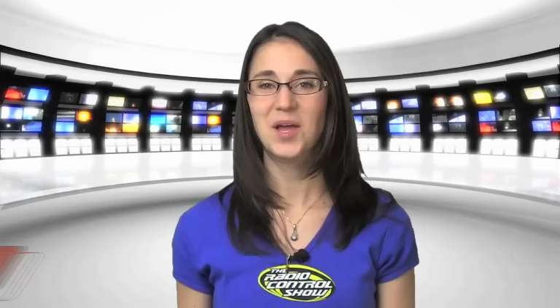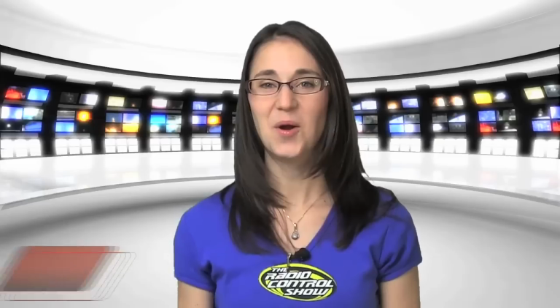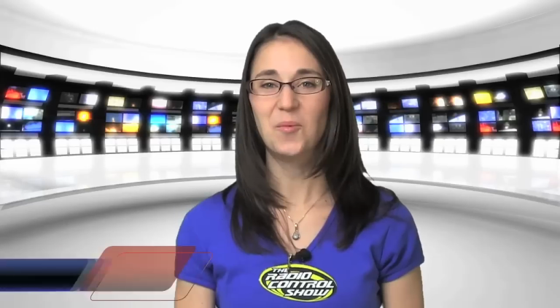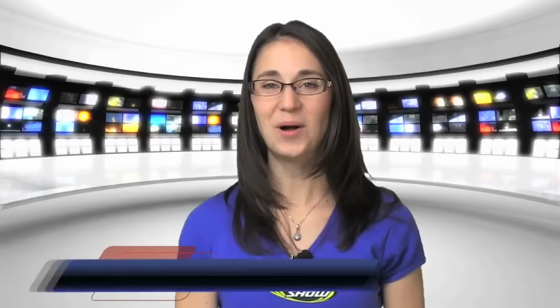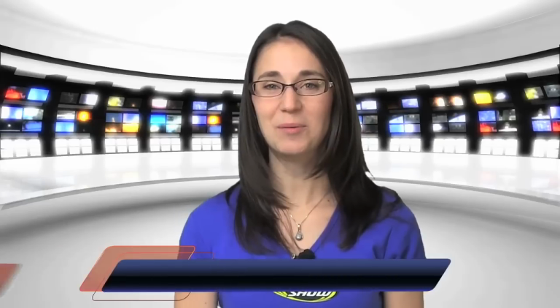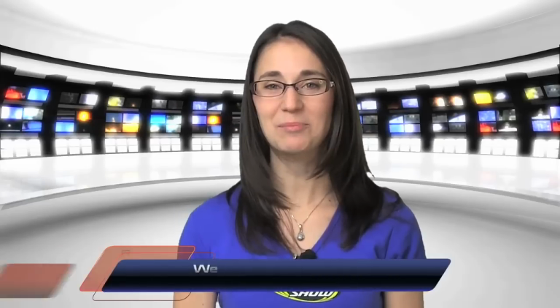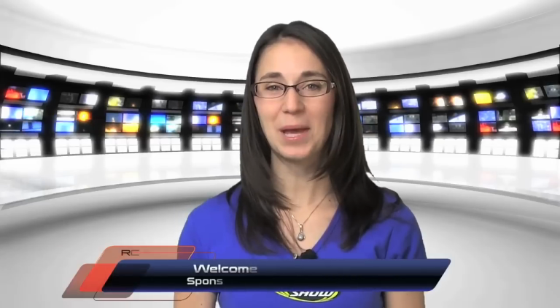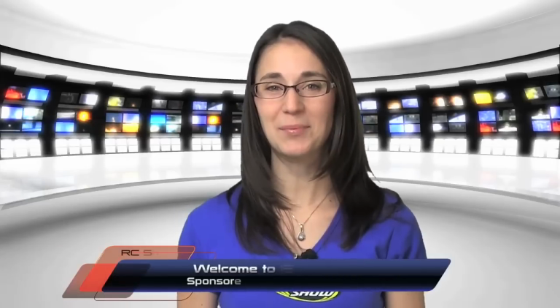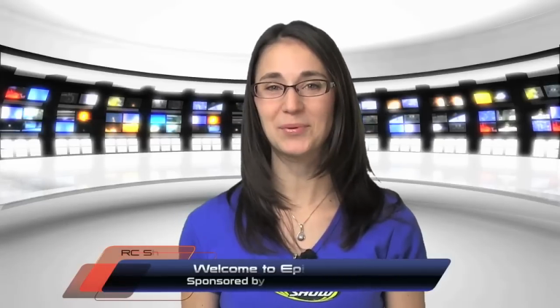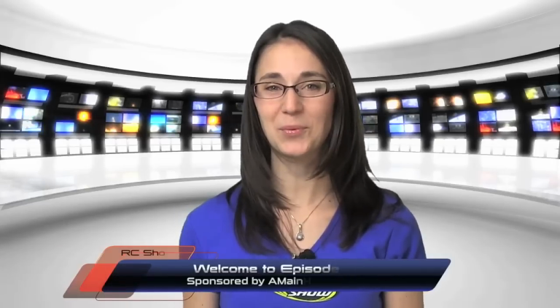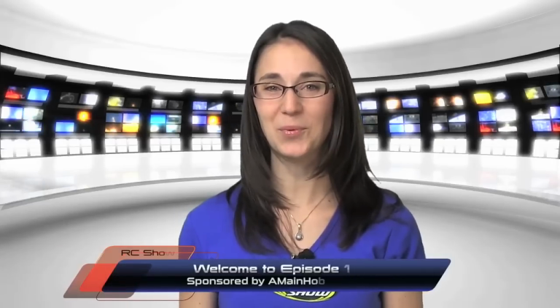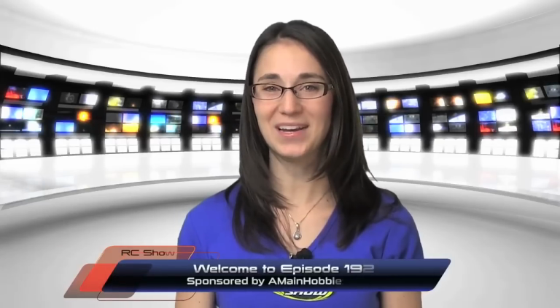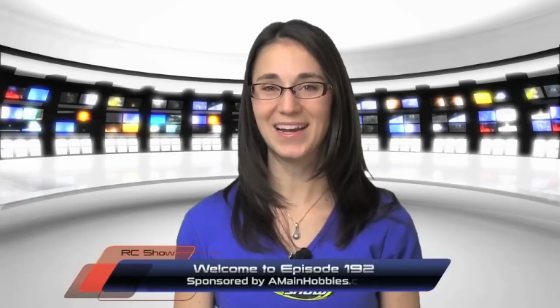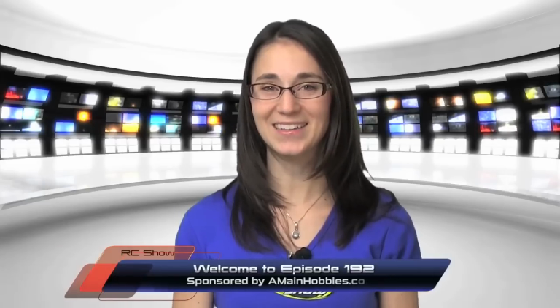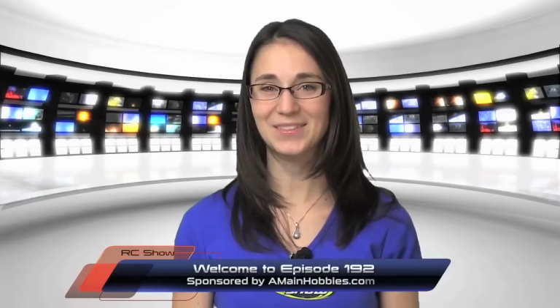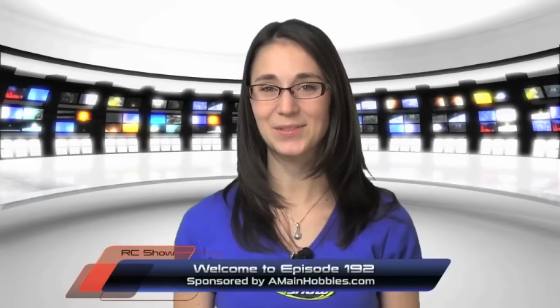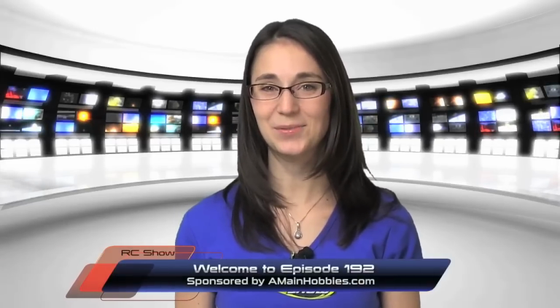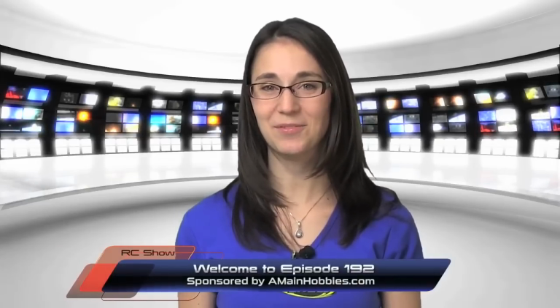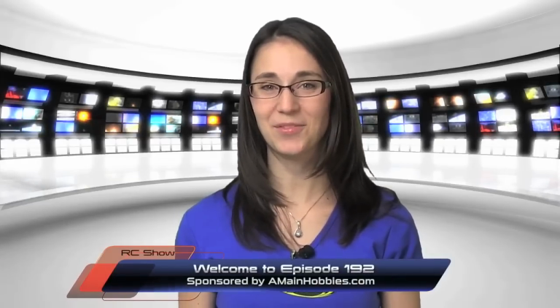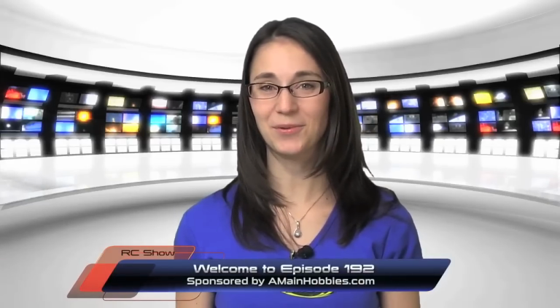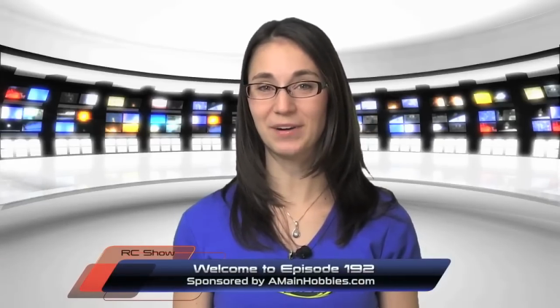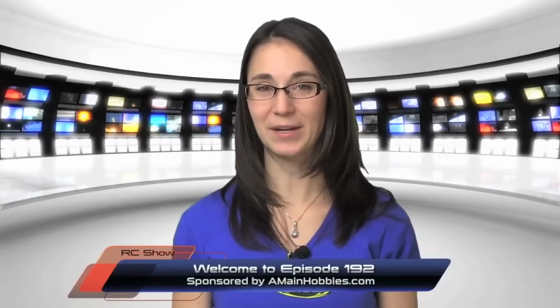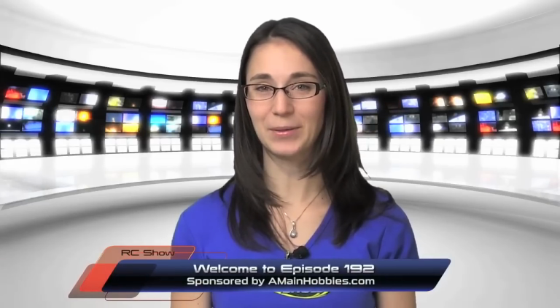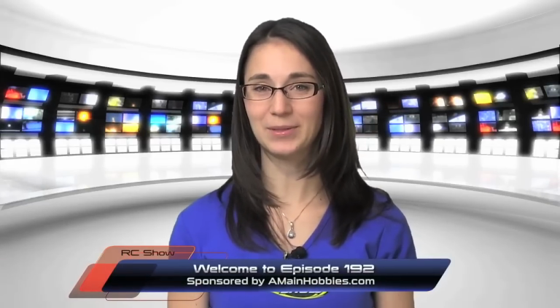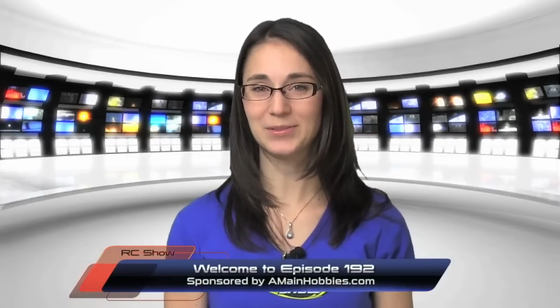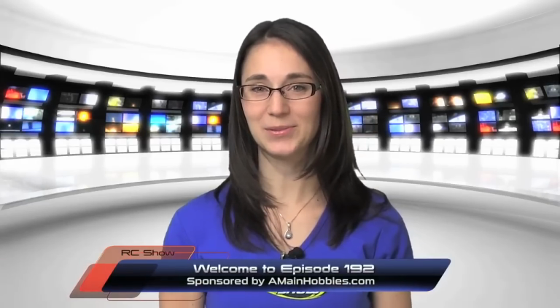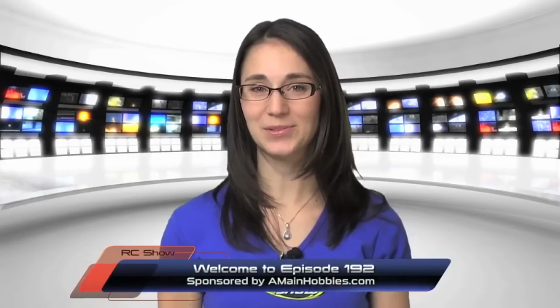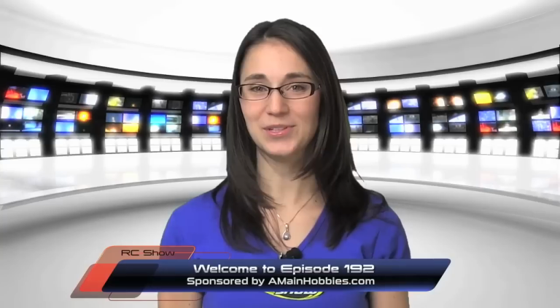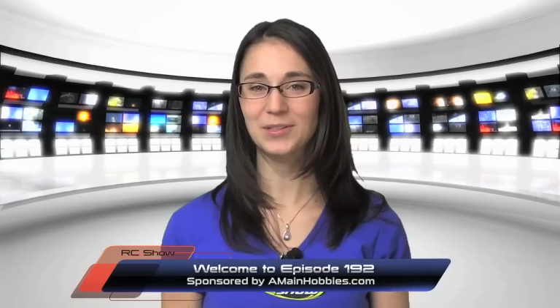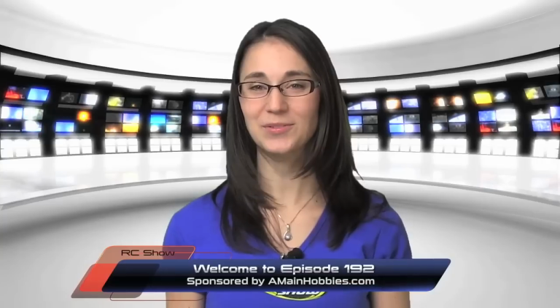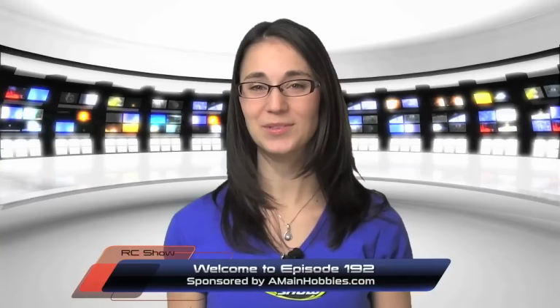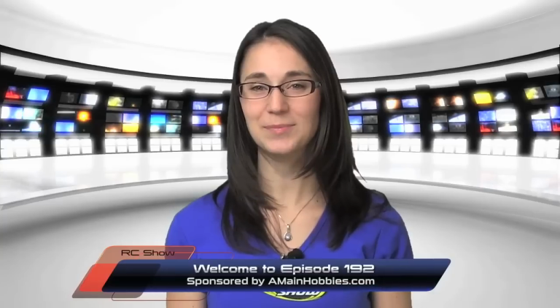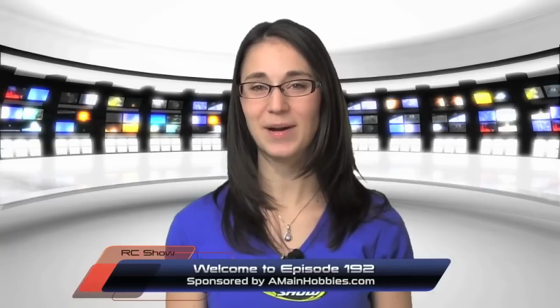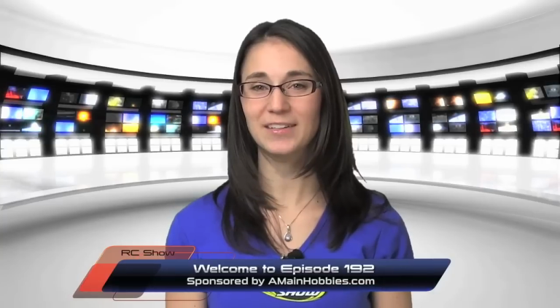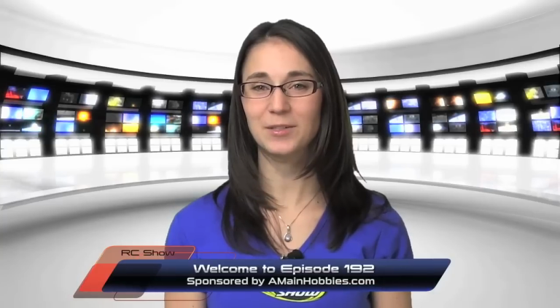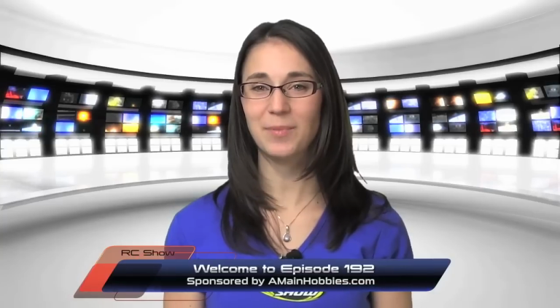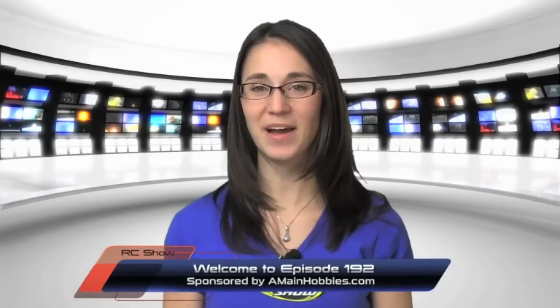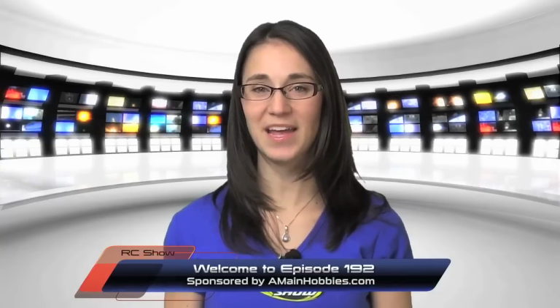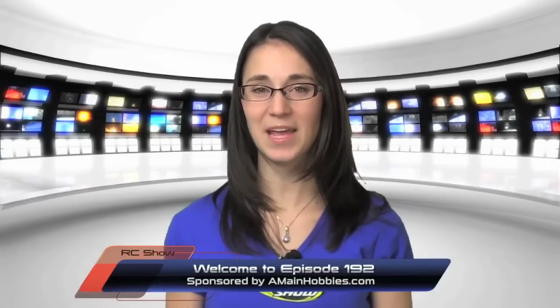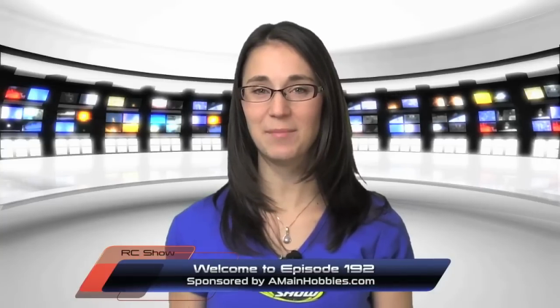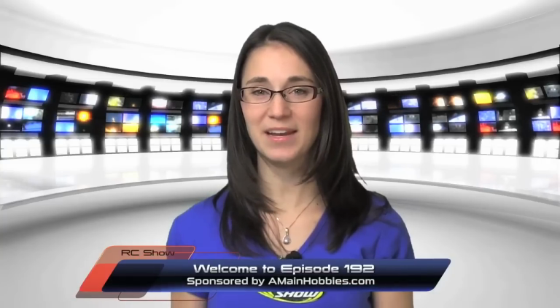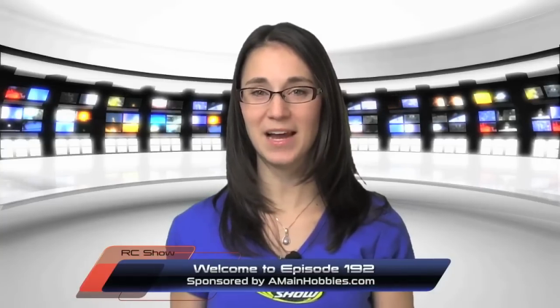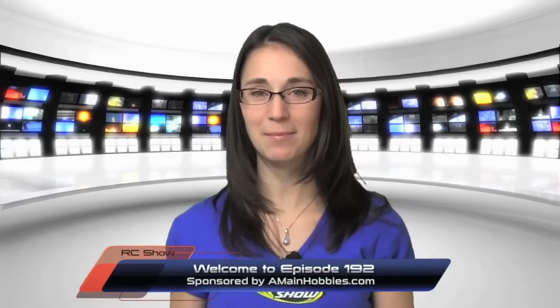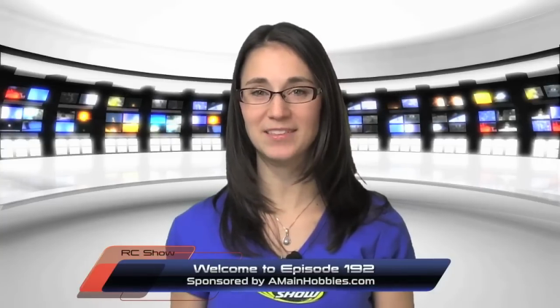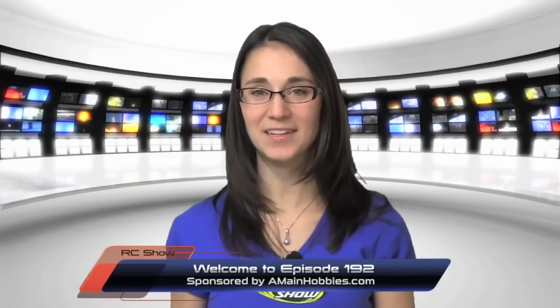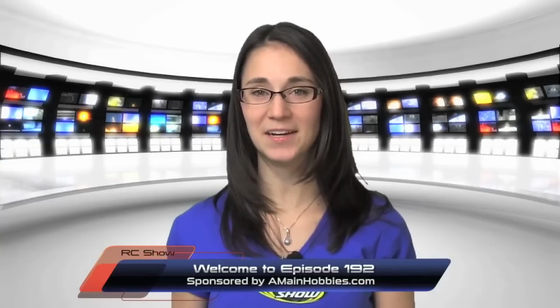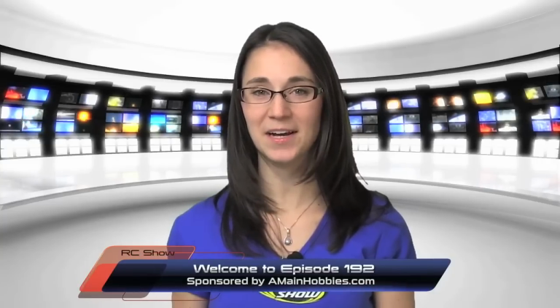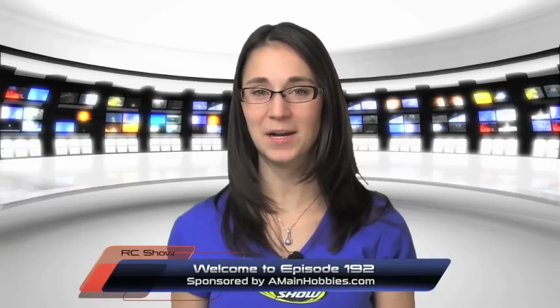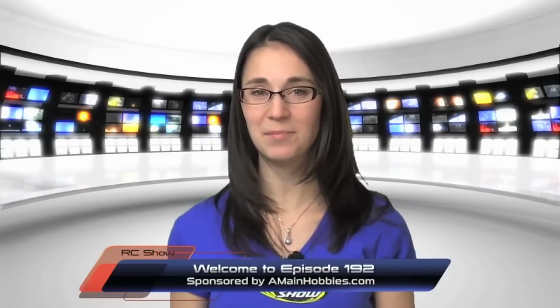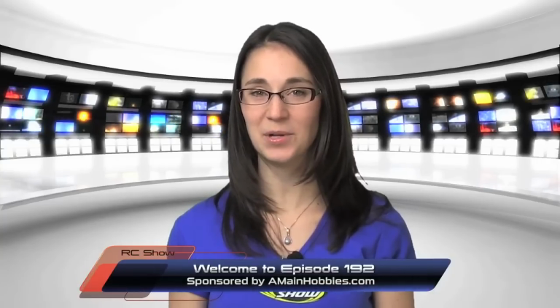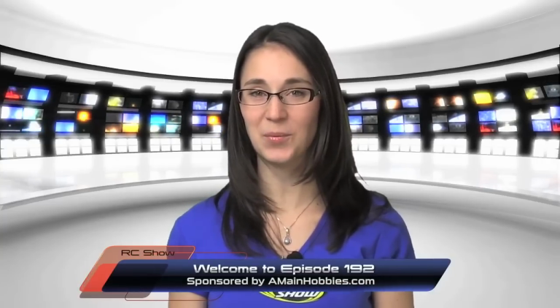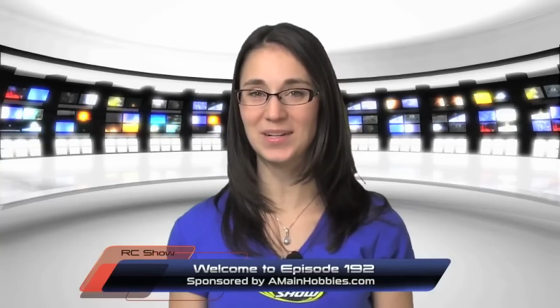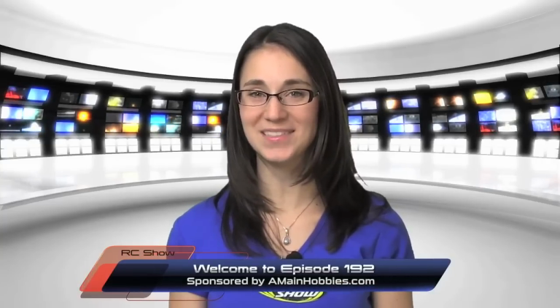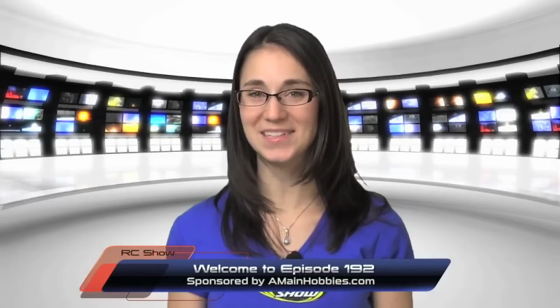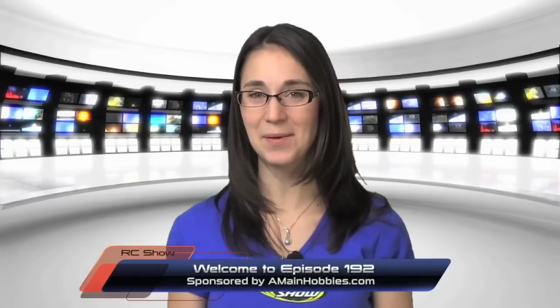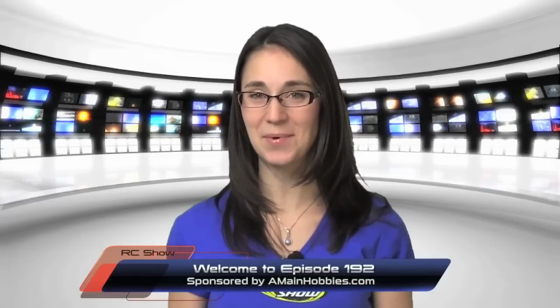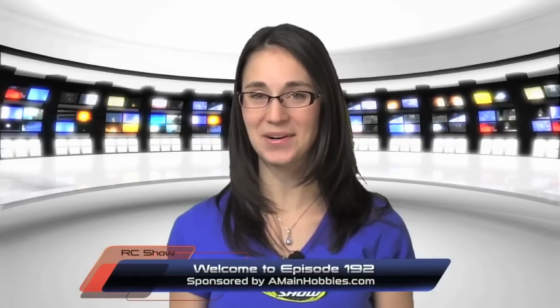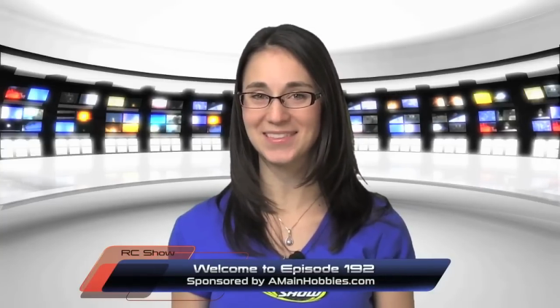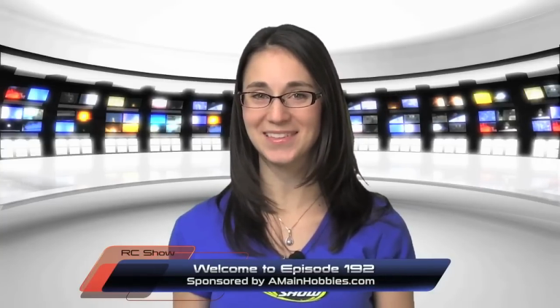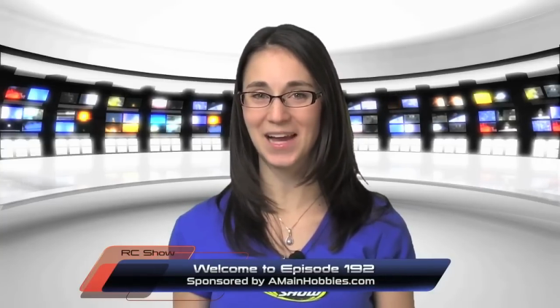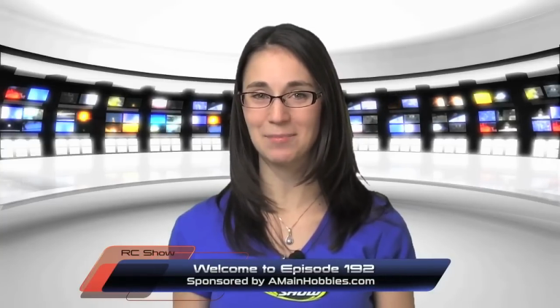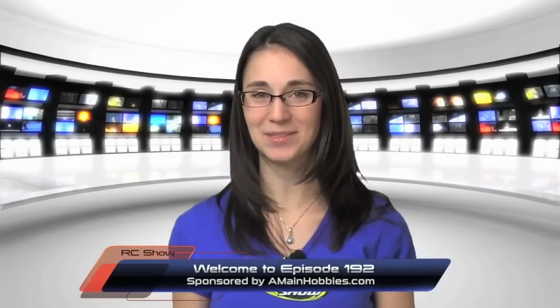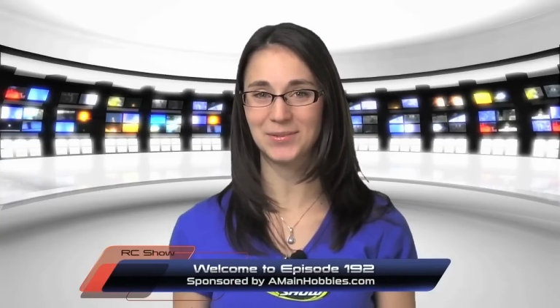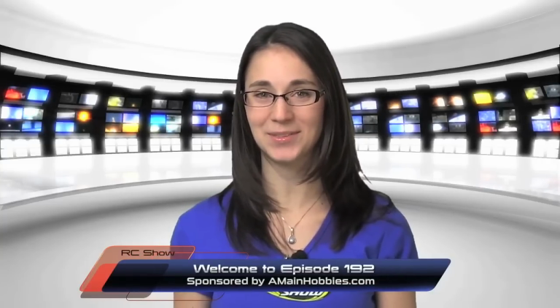Welcome to episode 192 of the Radio Control Show, sponsored by Amy and Hobbies.com, your one-stop RC Hobbies store.